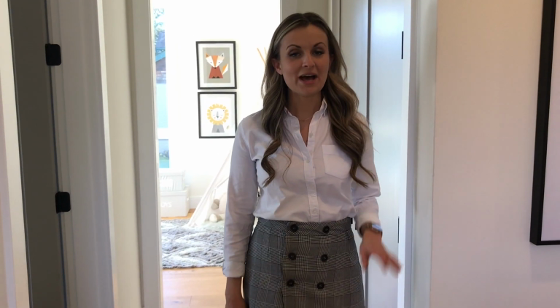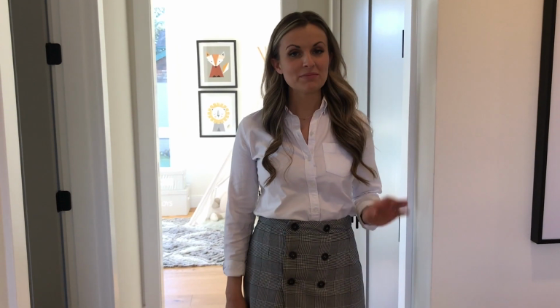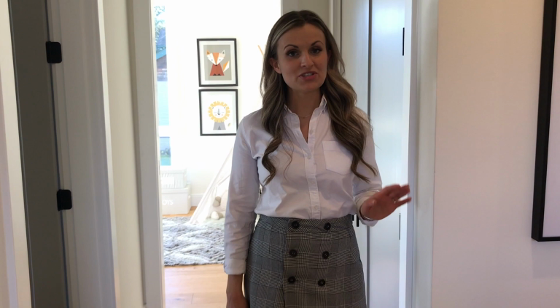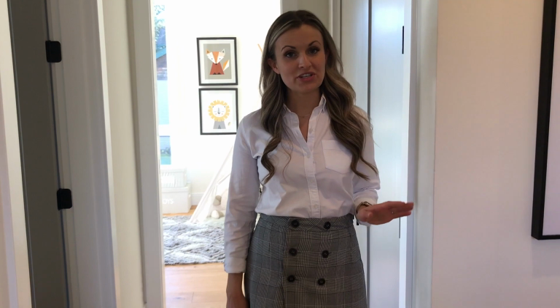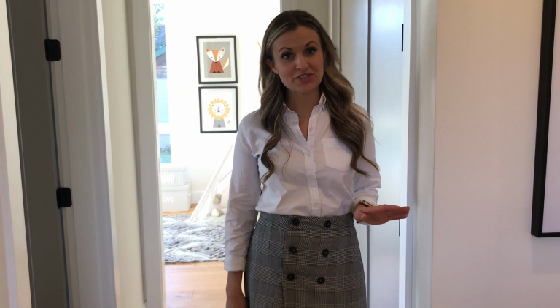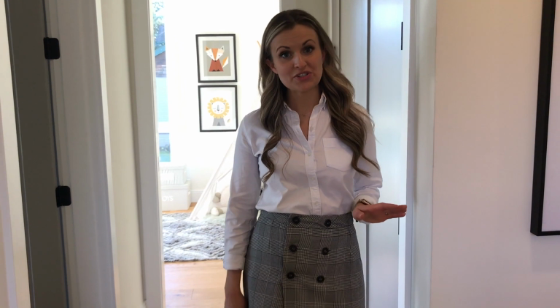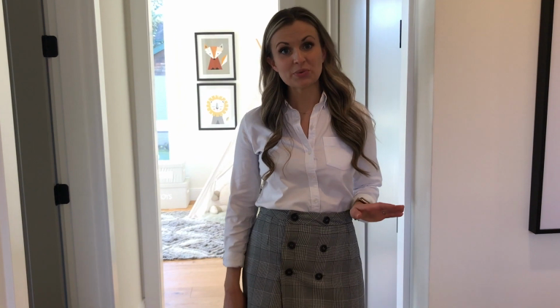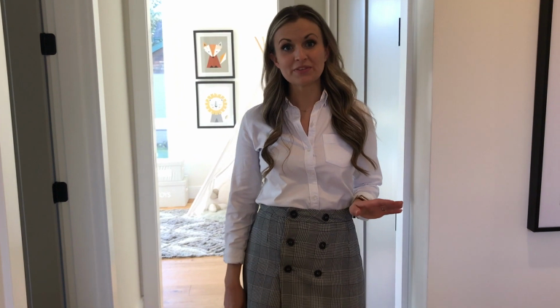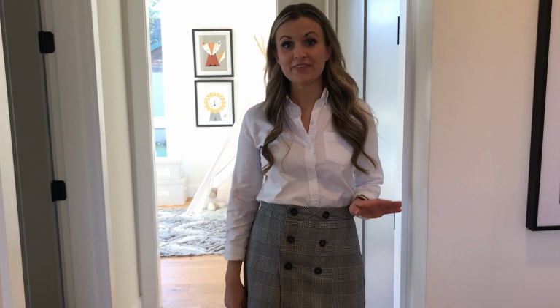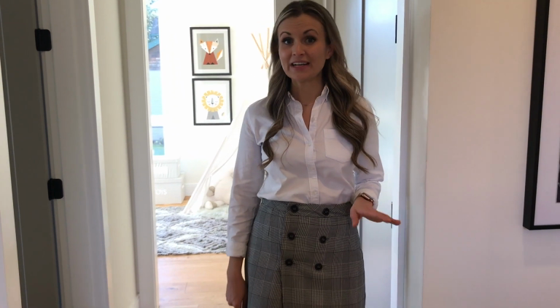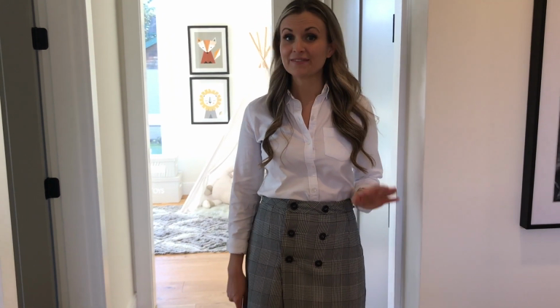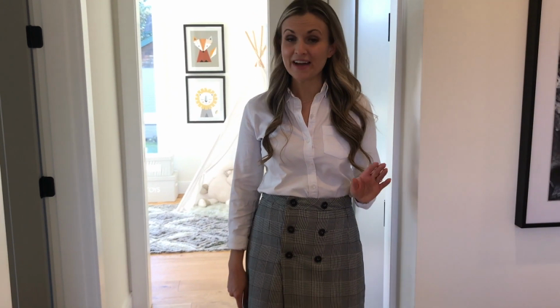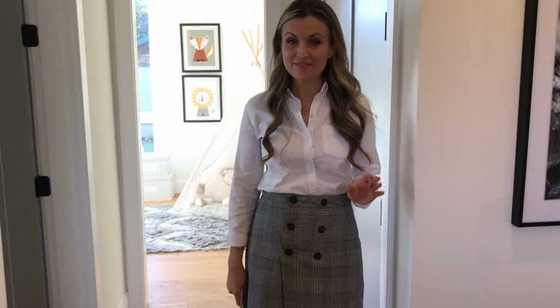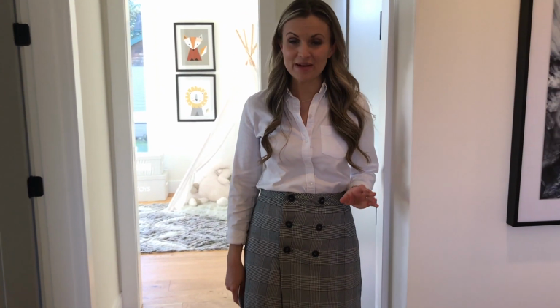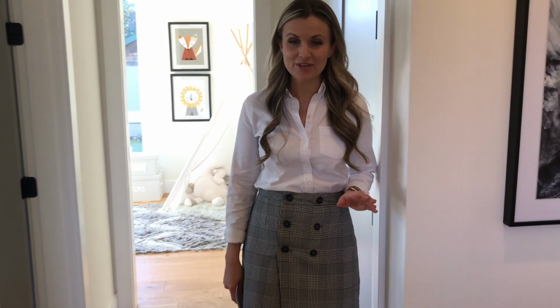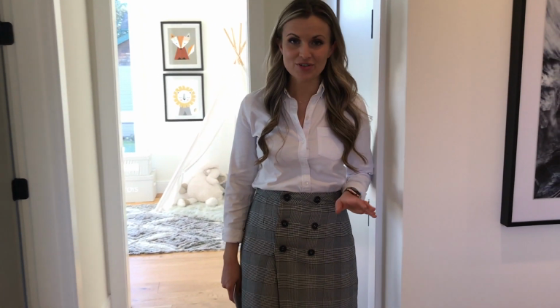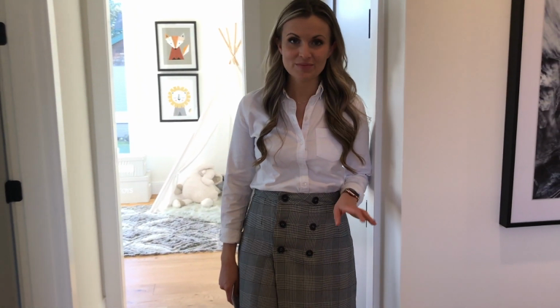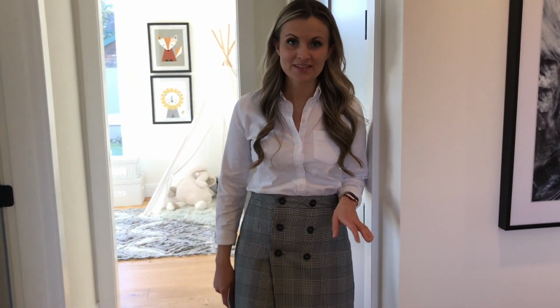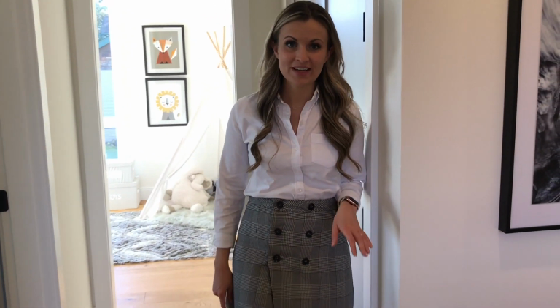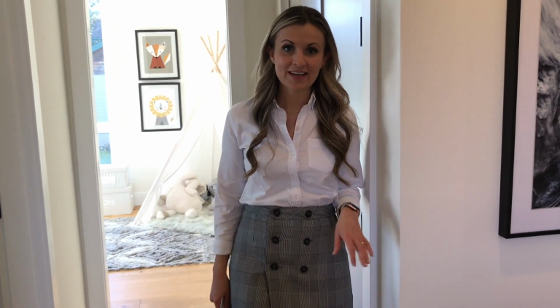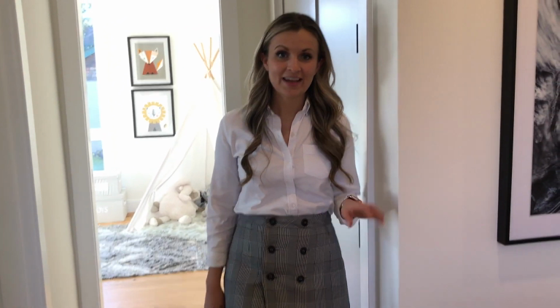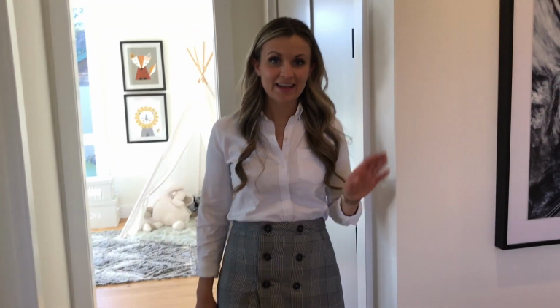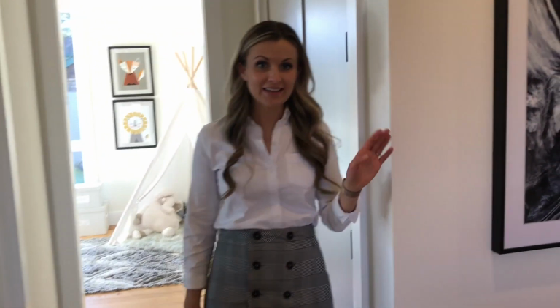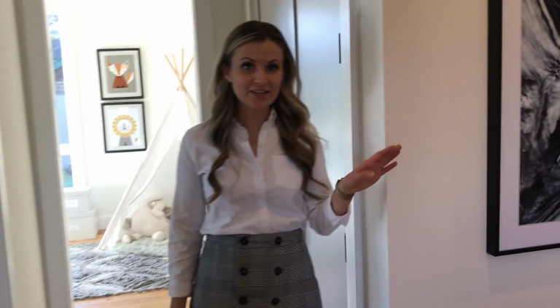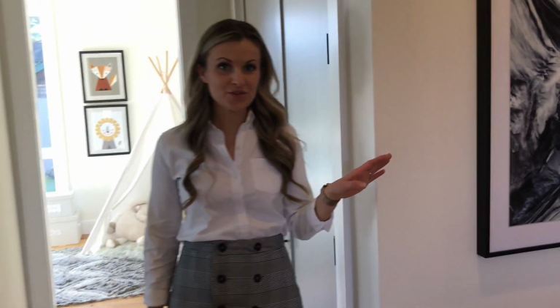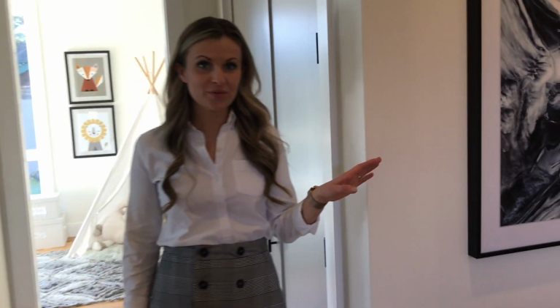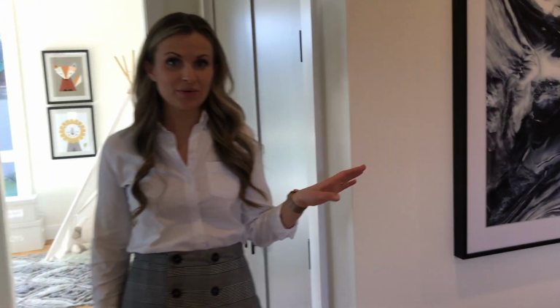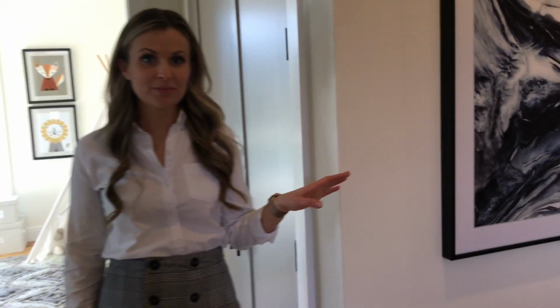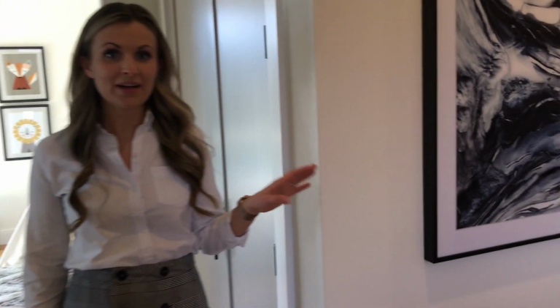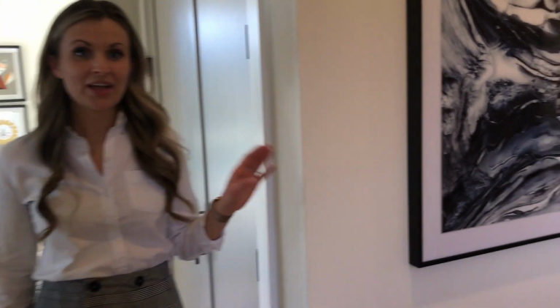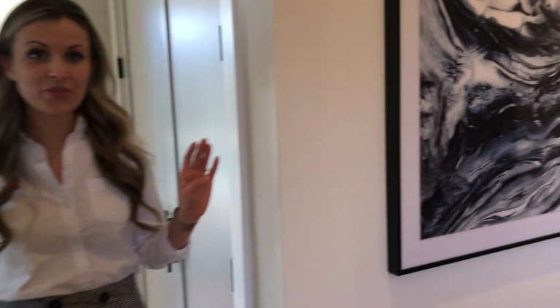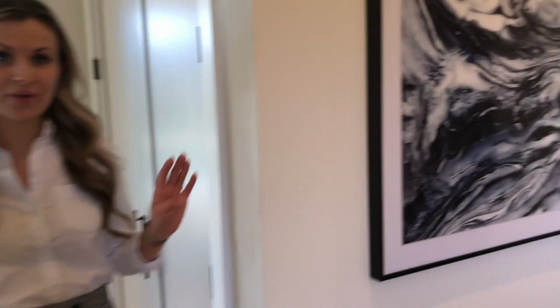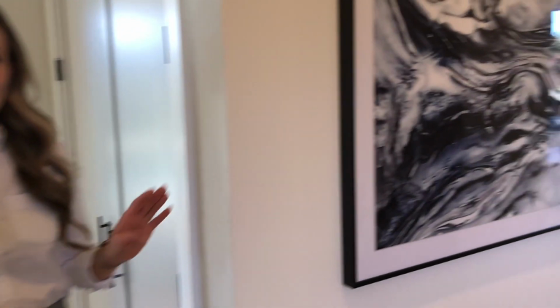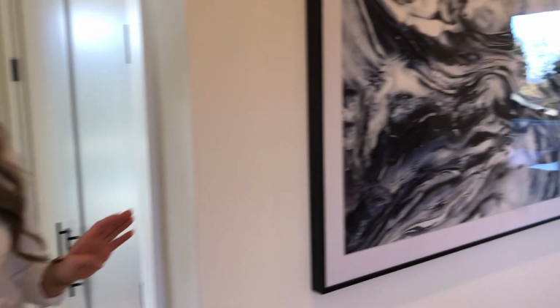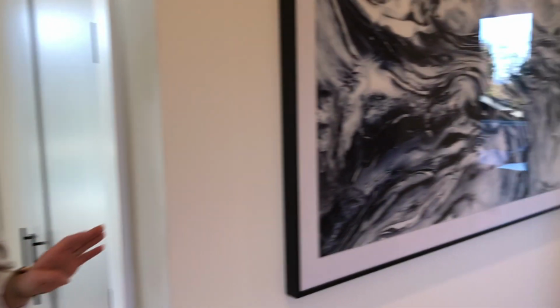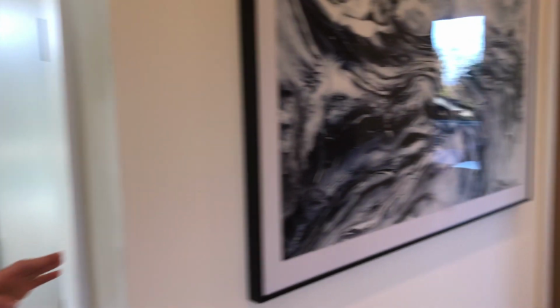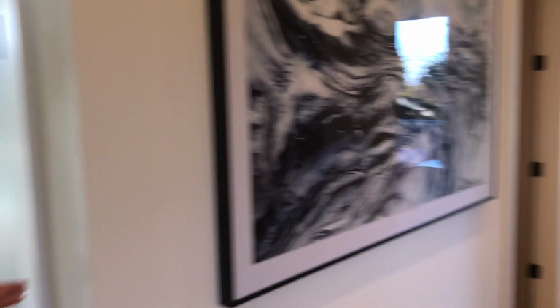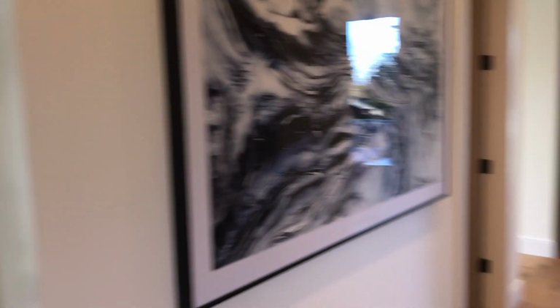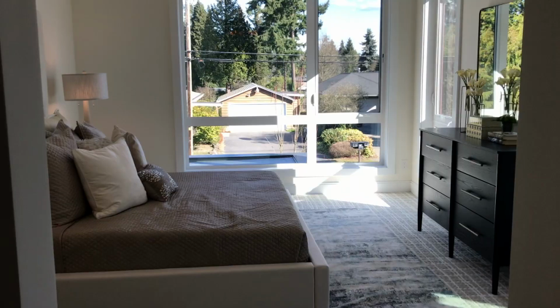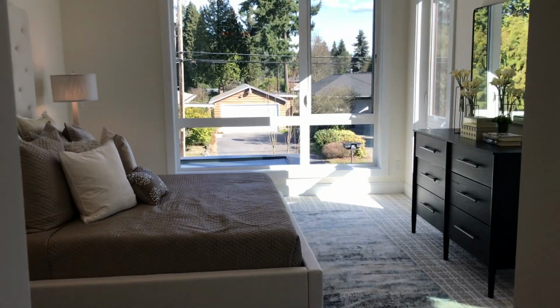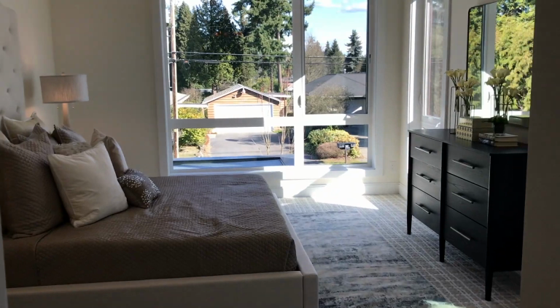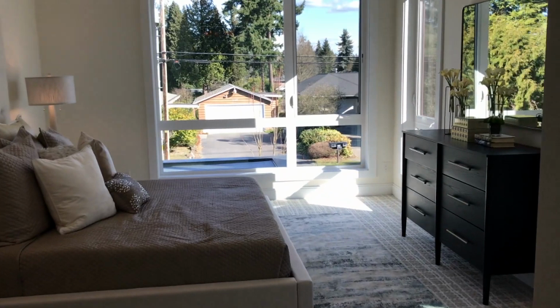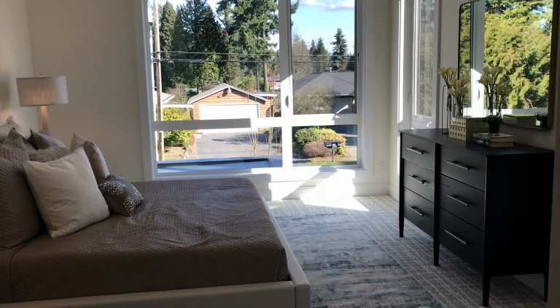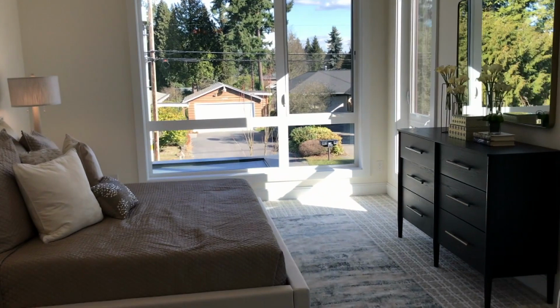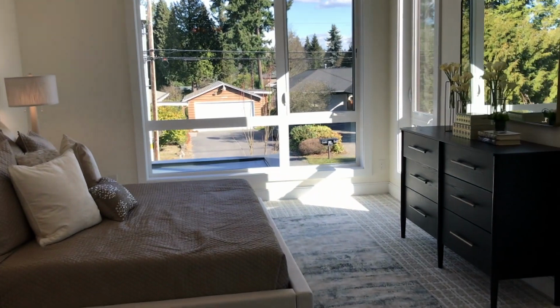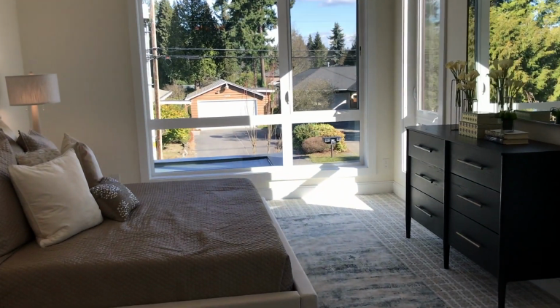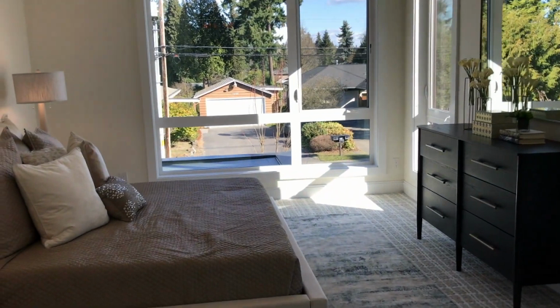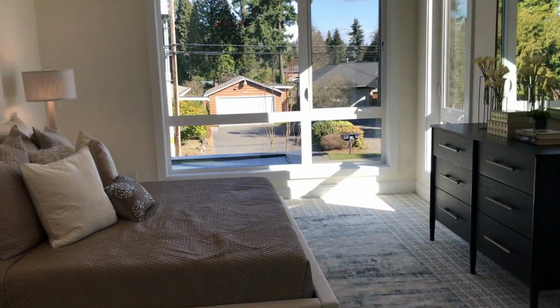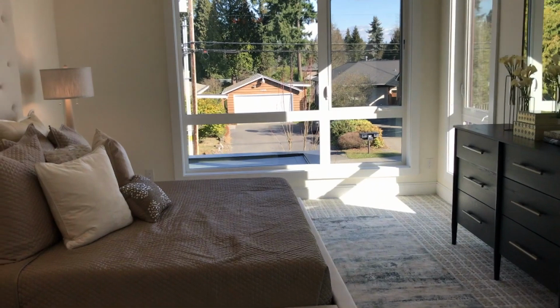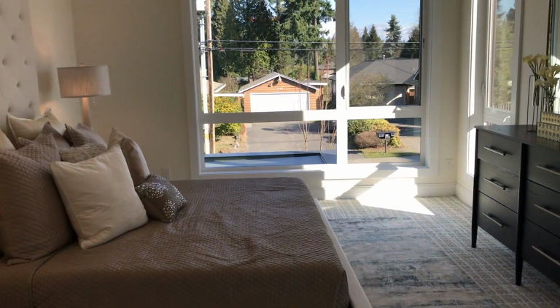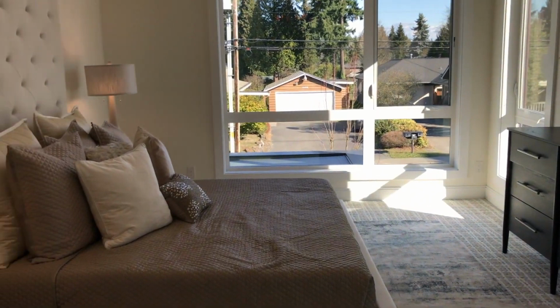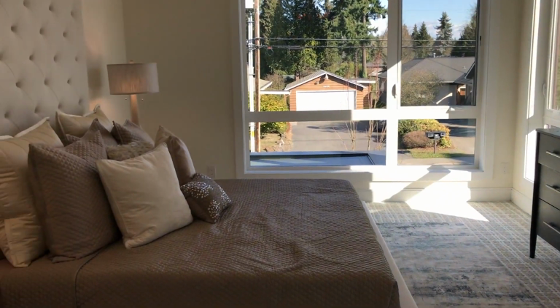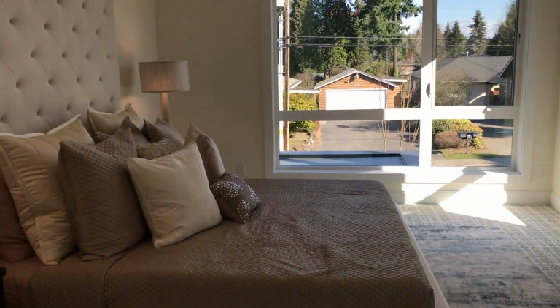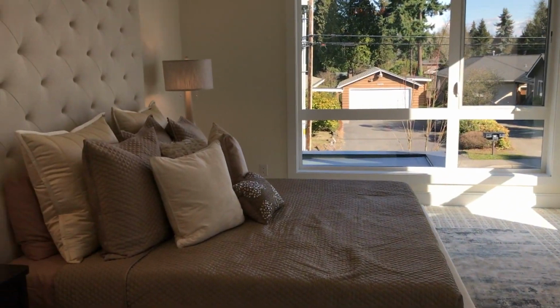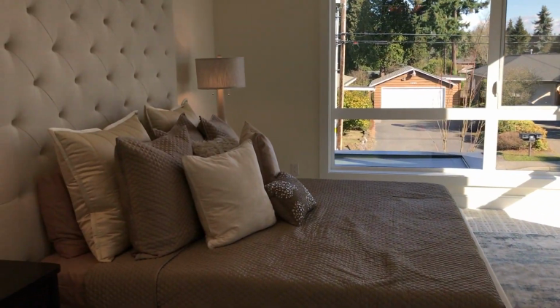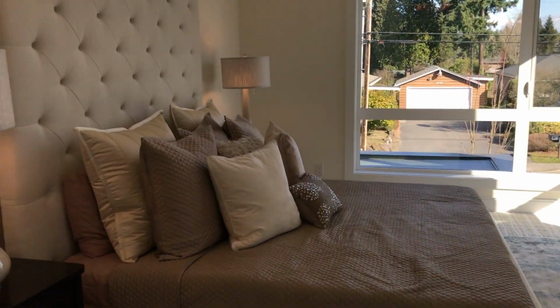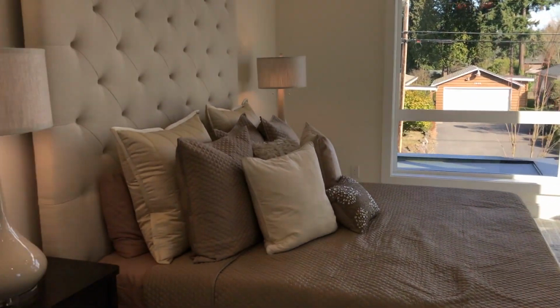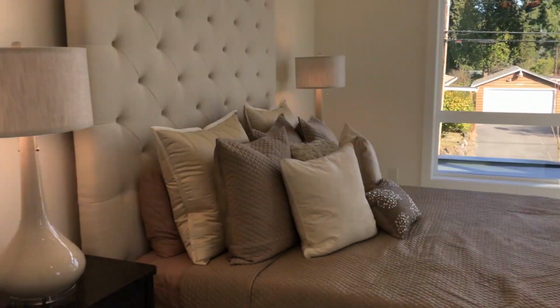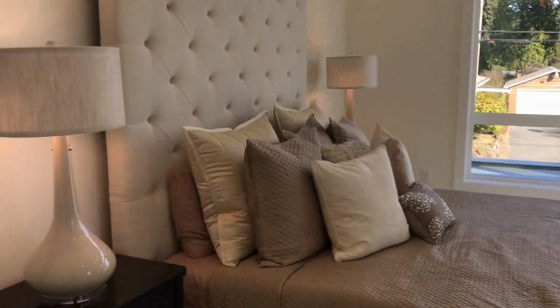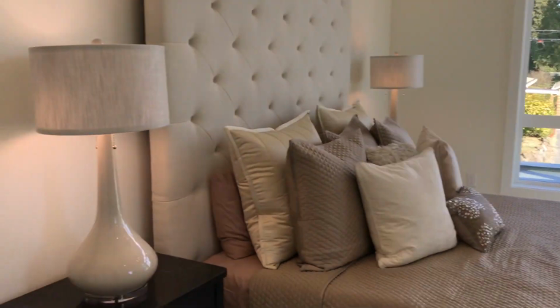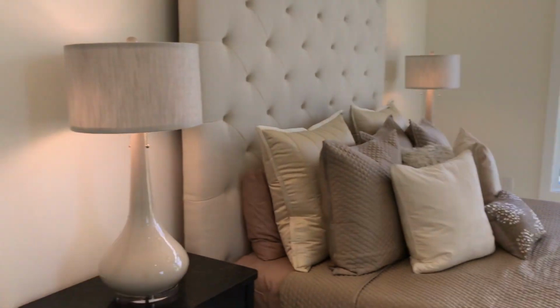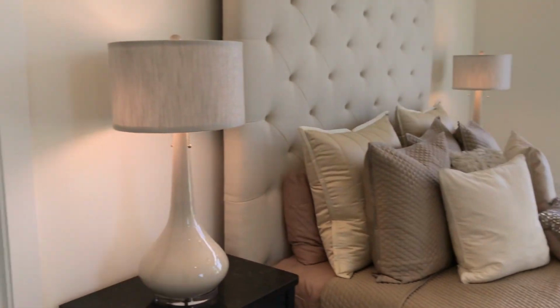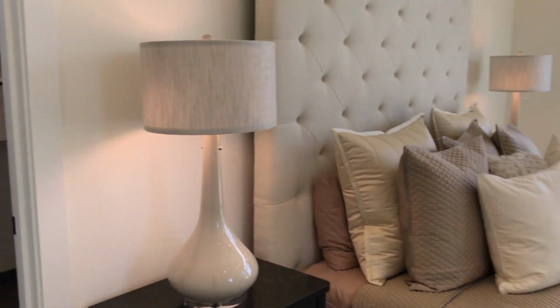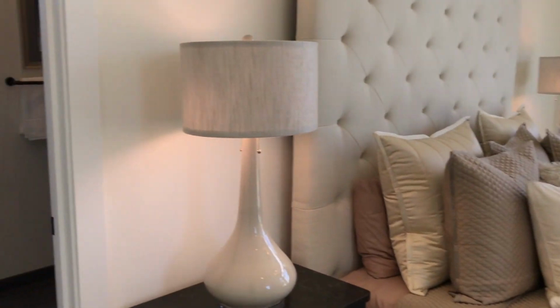Upstairs you will find five bedrooms, a laundry room, three baths and here we have the master bedroom to start it off with.